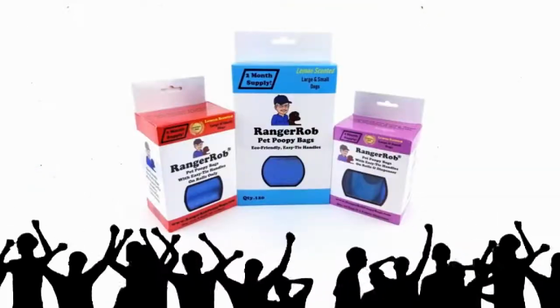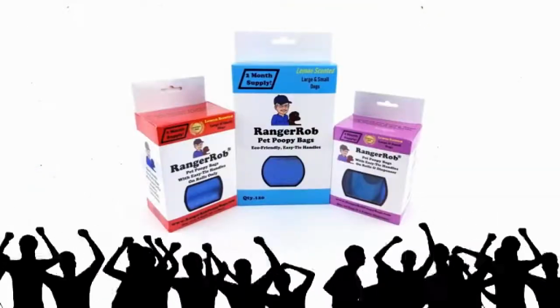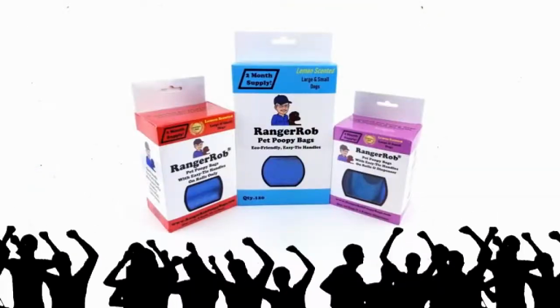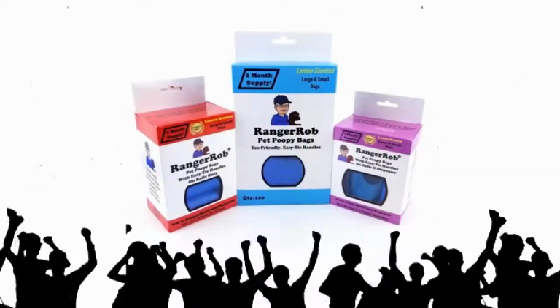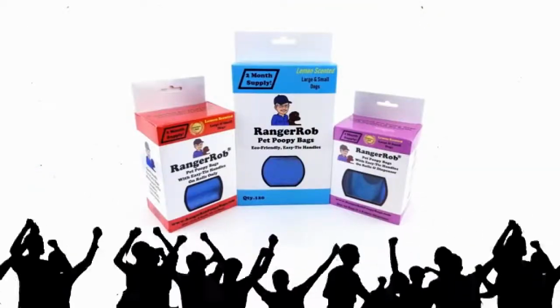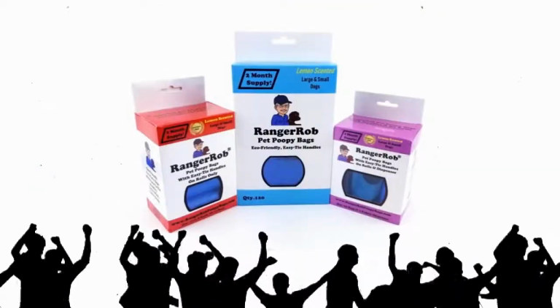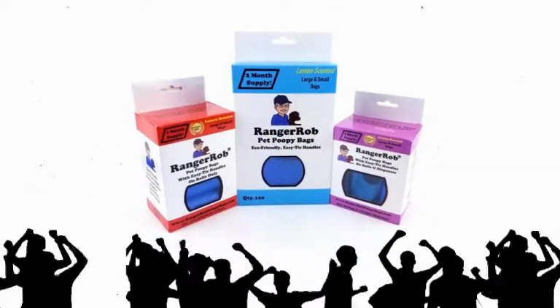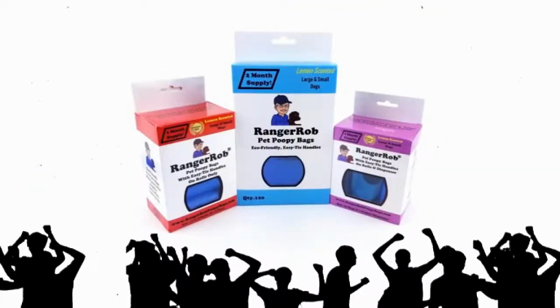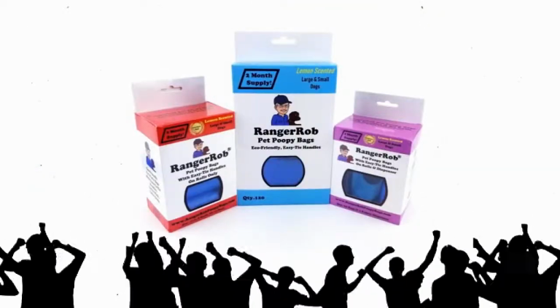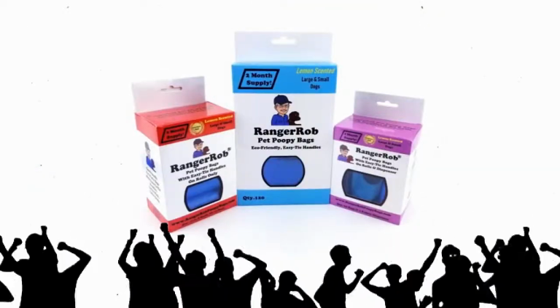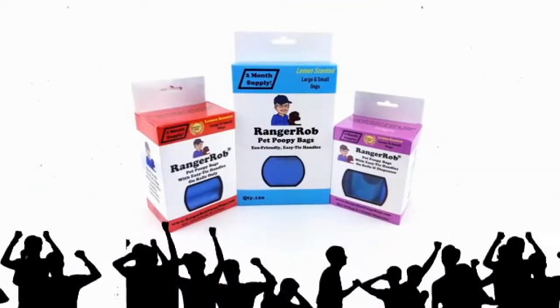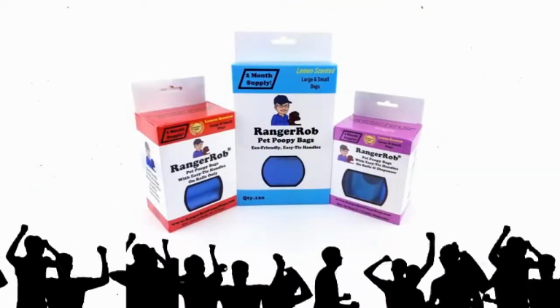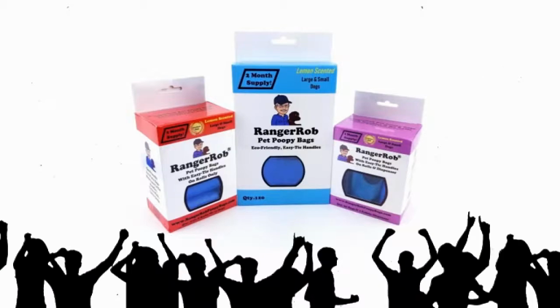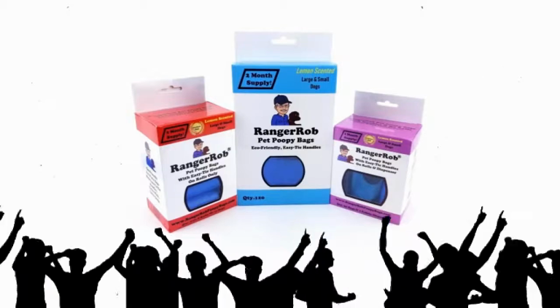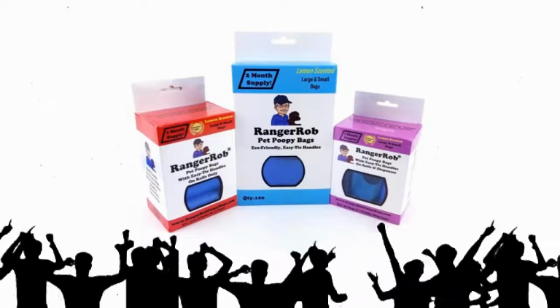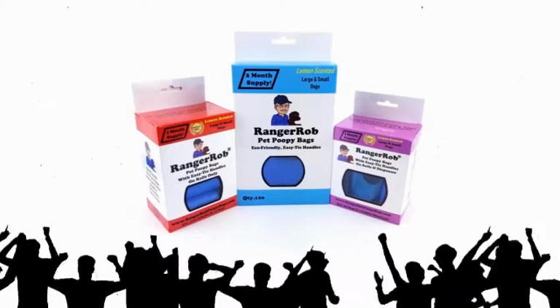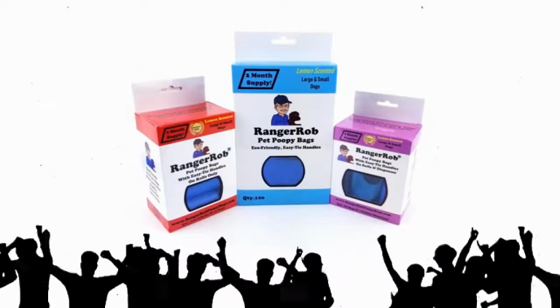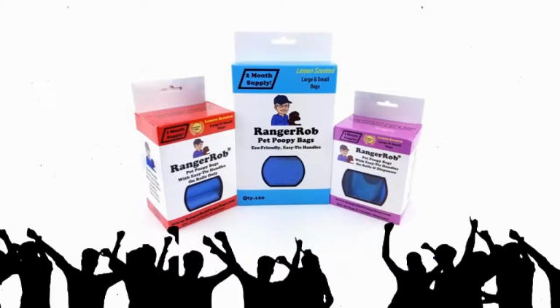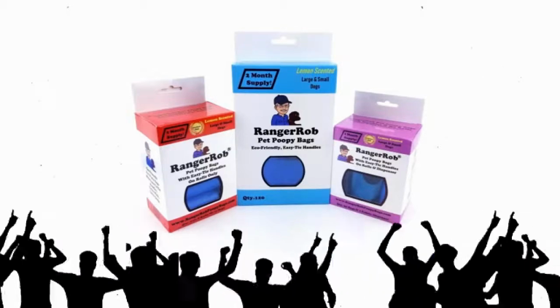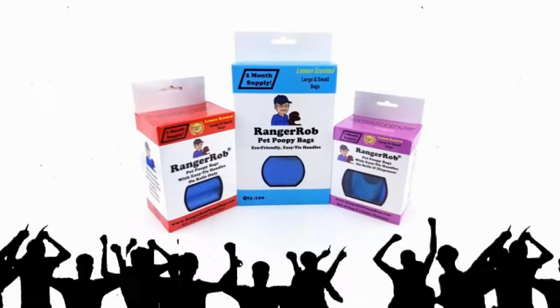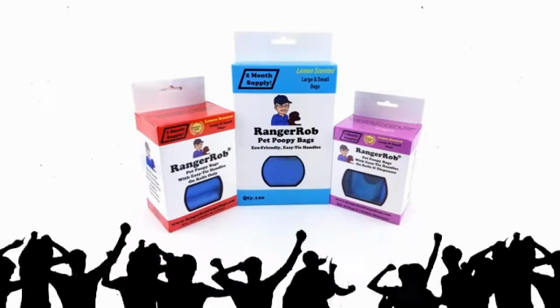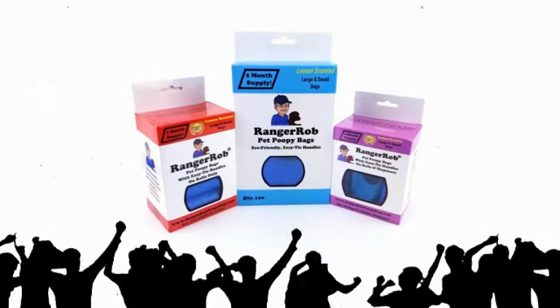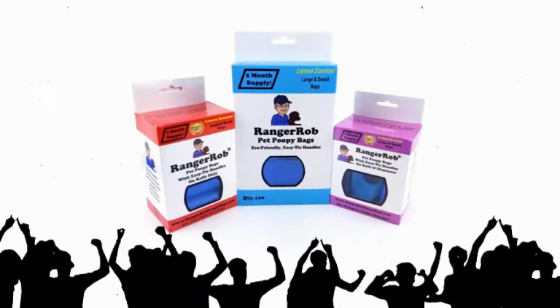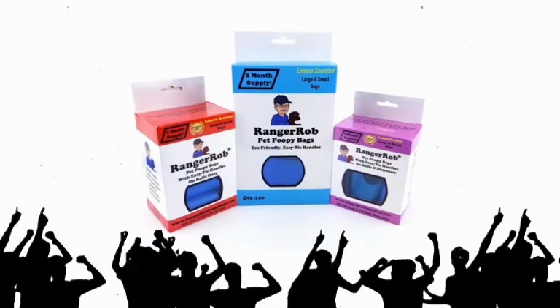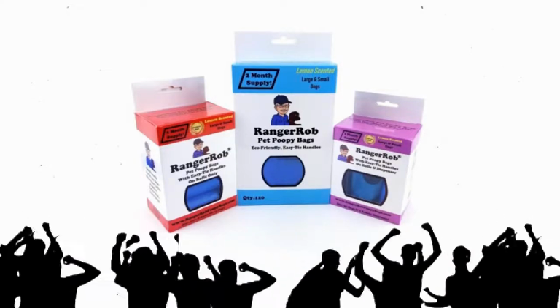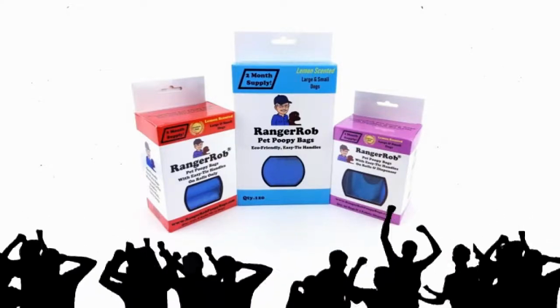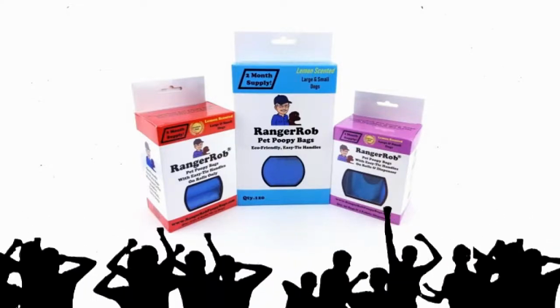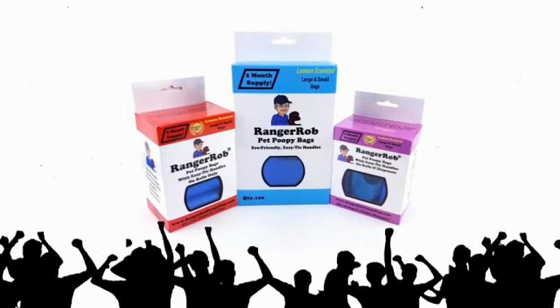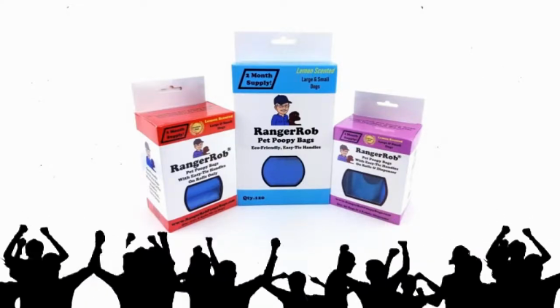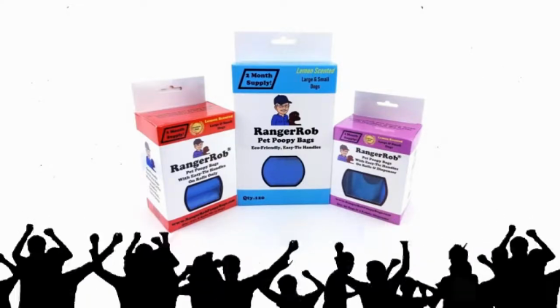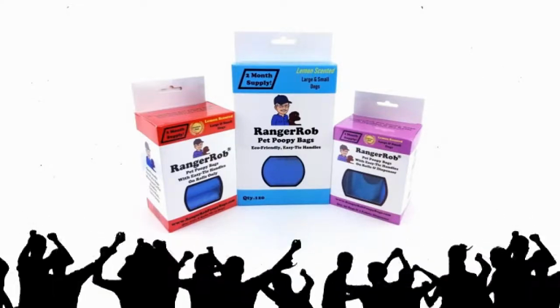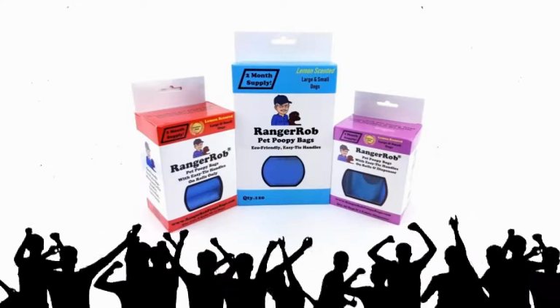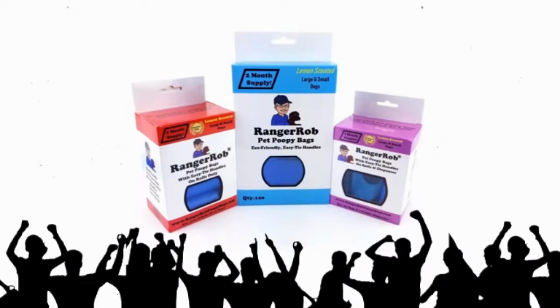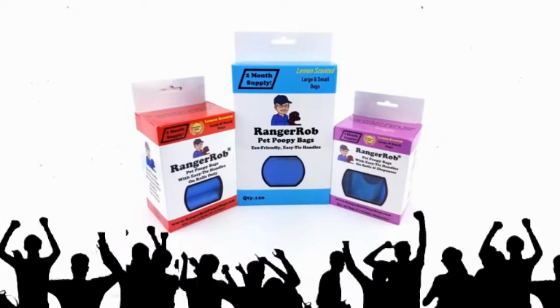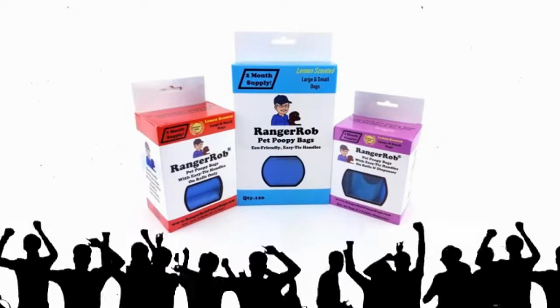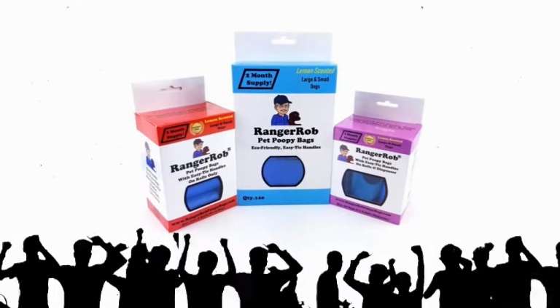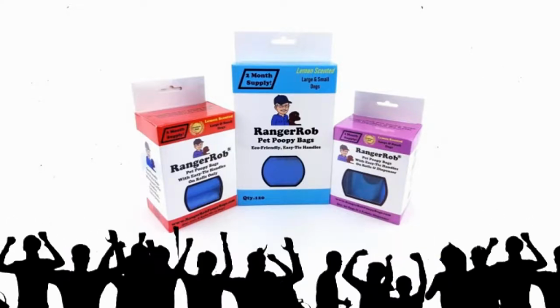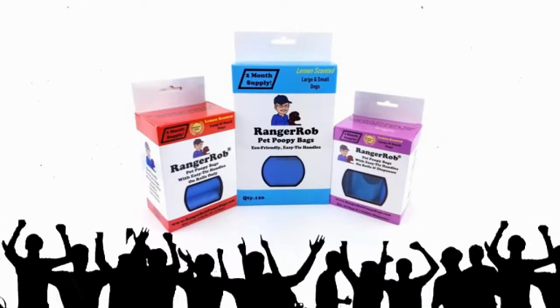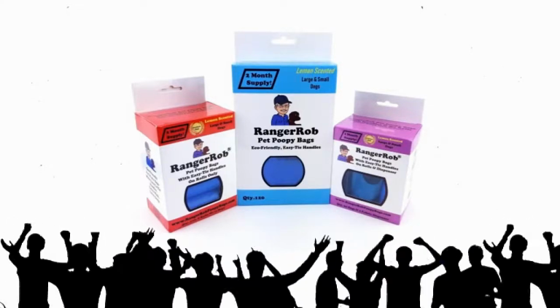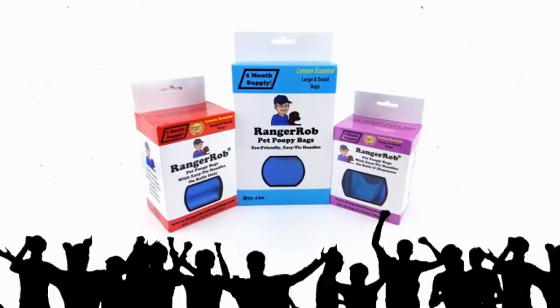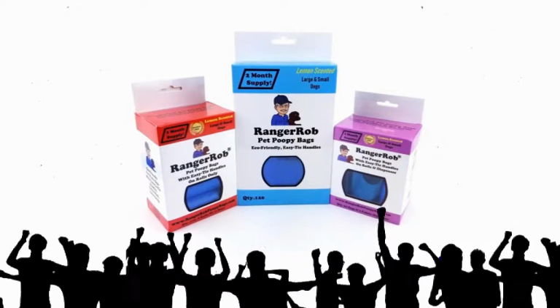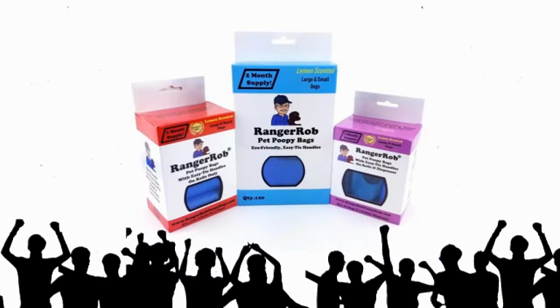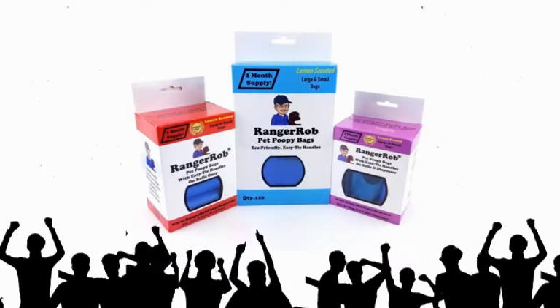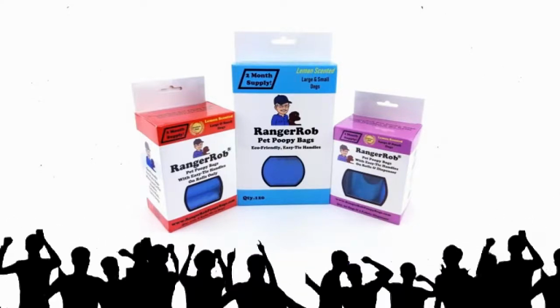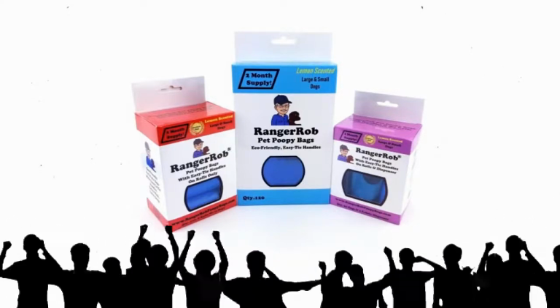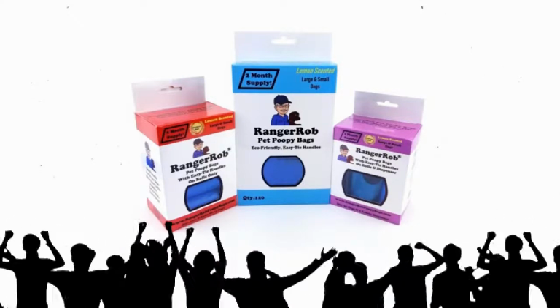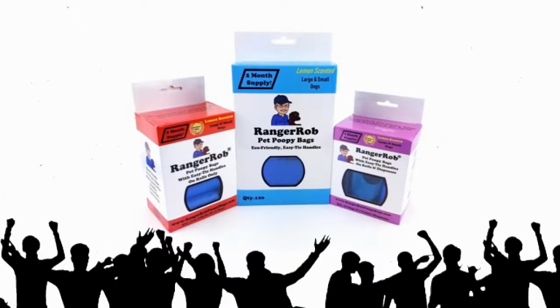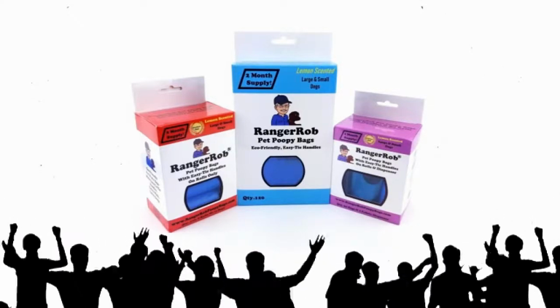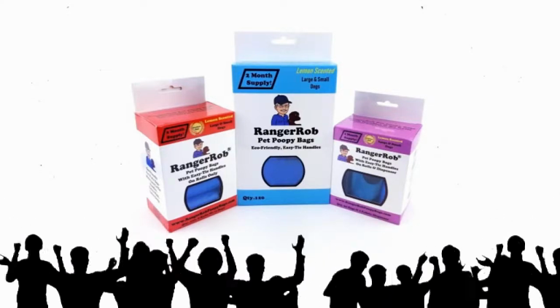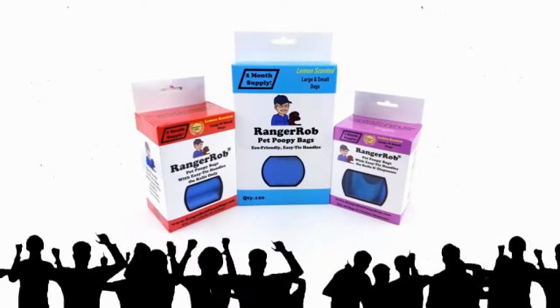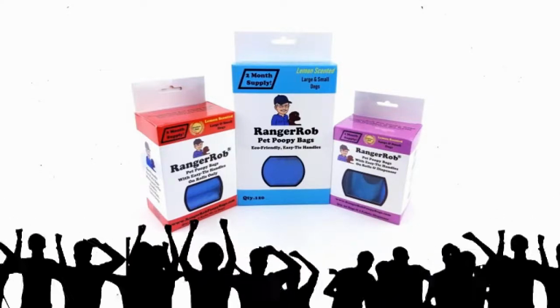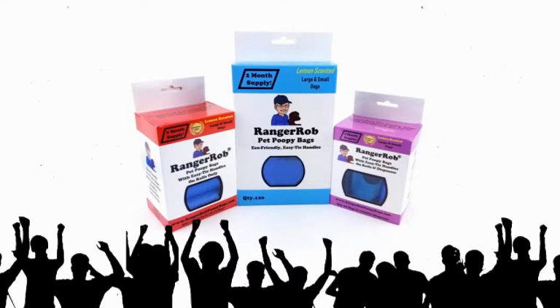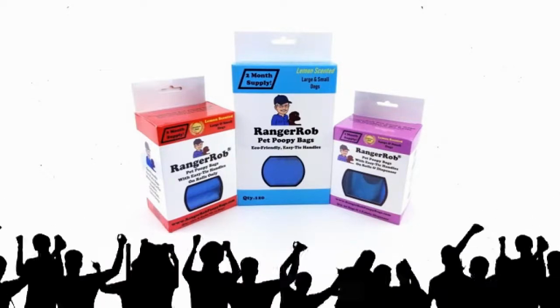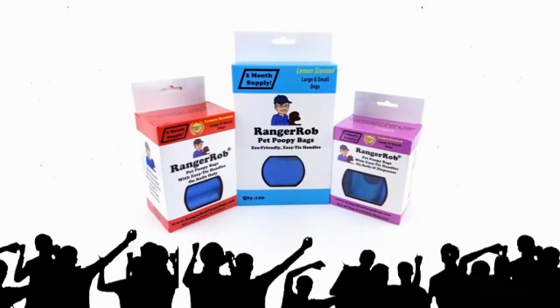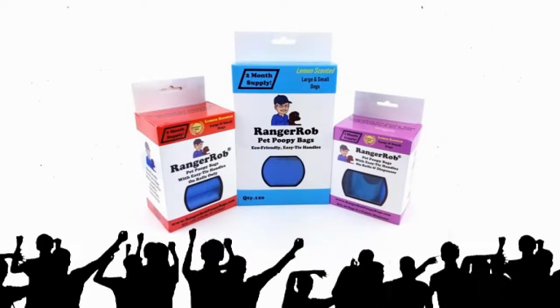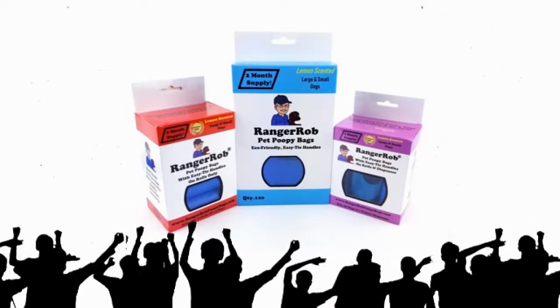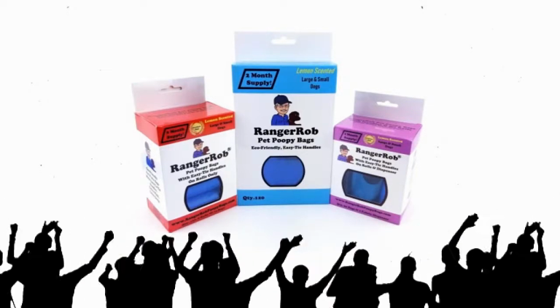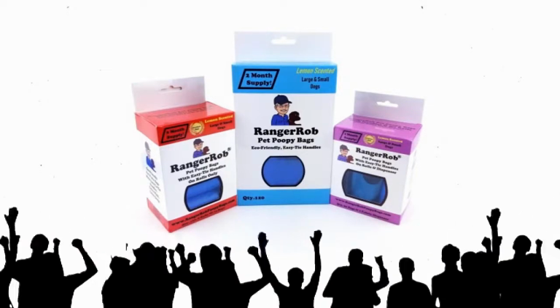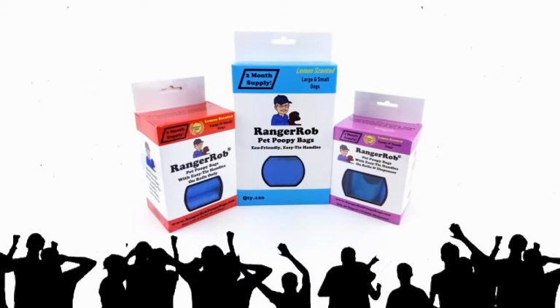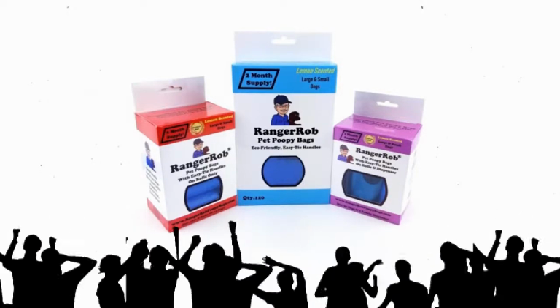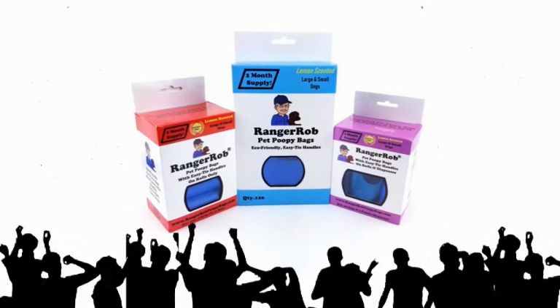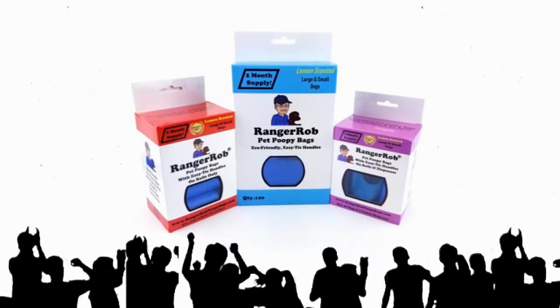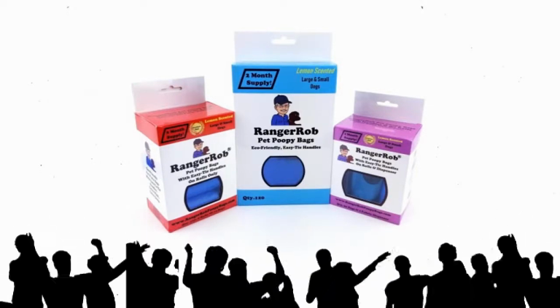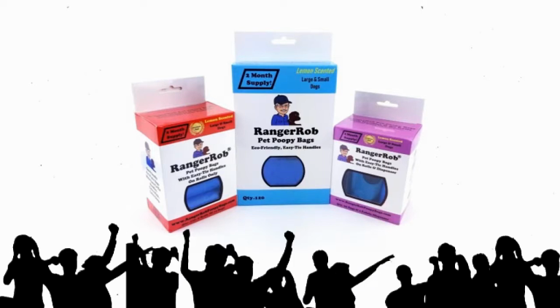Ranger Rob Poopy Bags is the solution. It's larger, it's deeper, and has handles and smells like lemon.